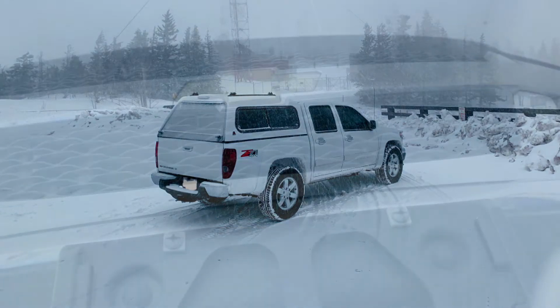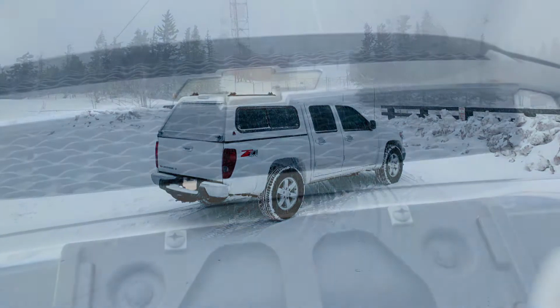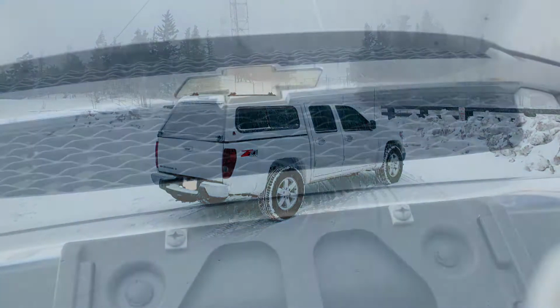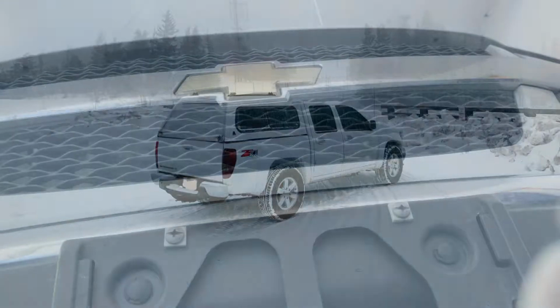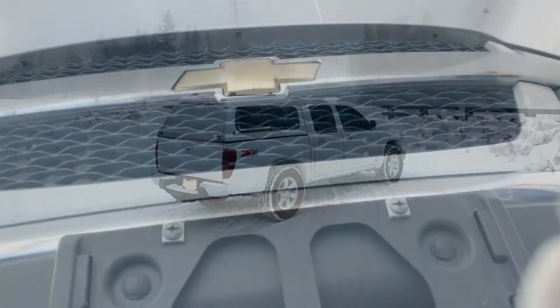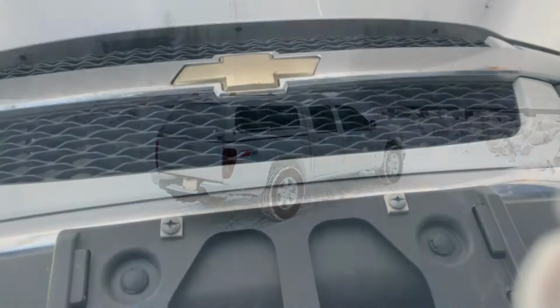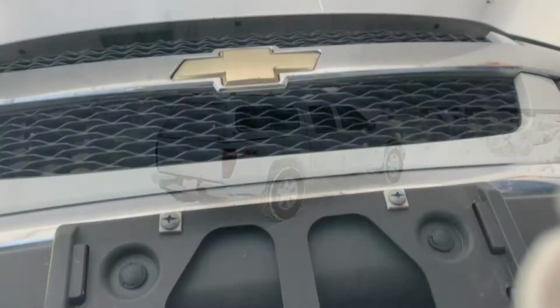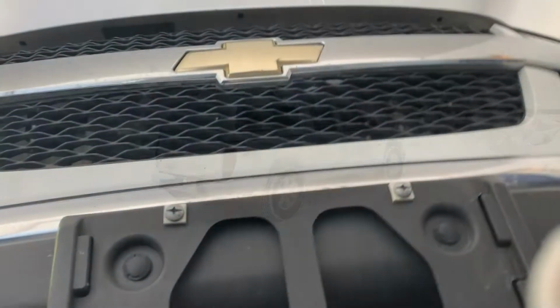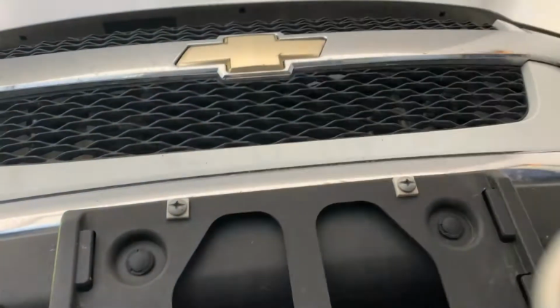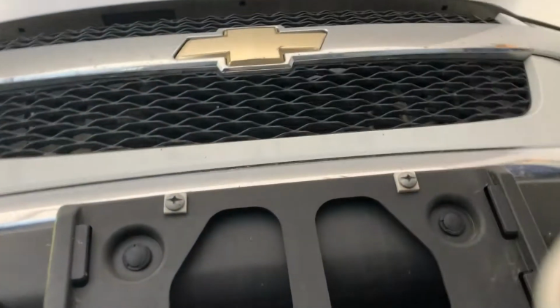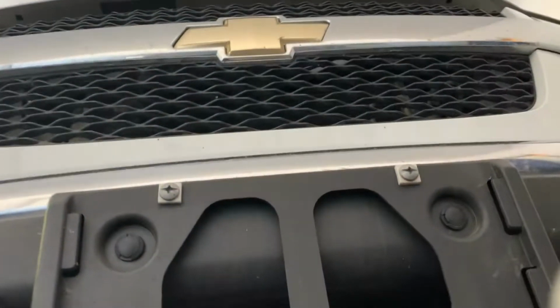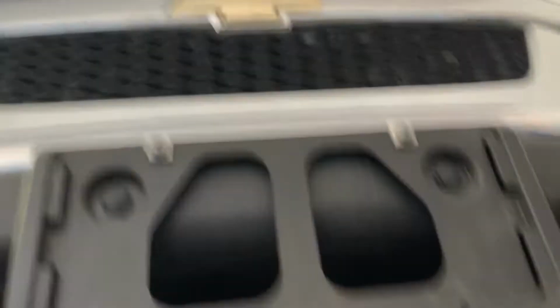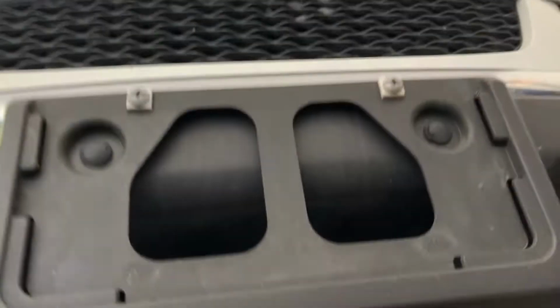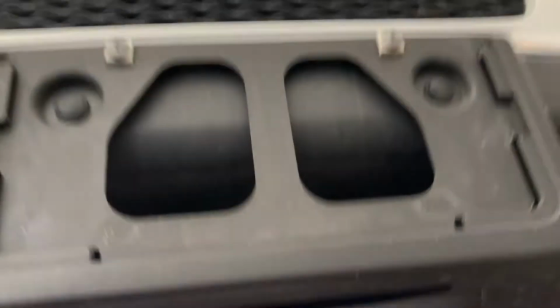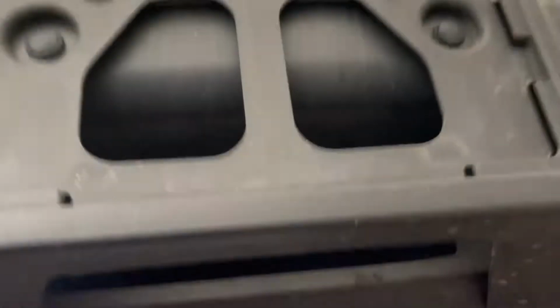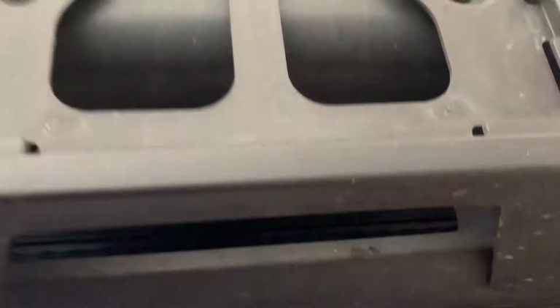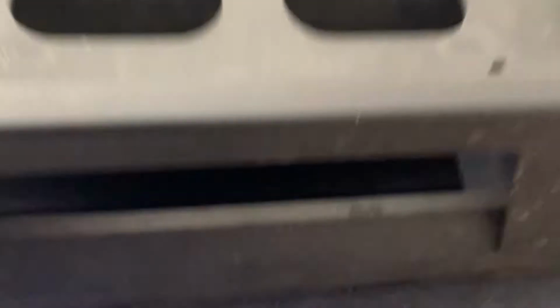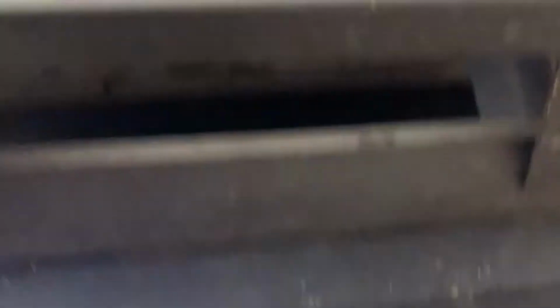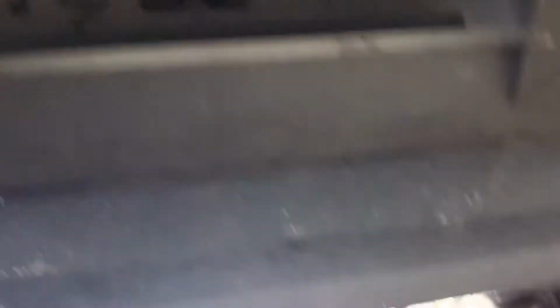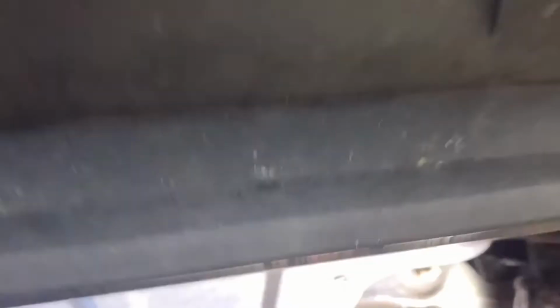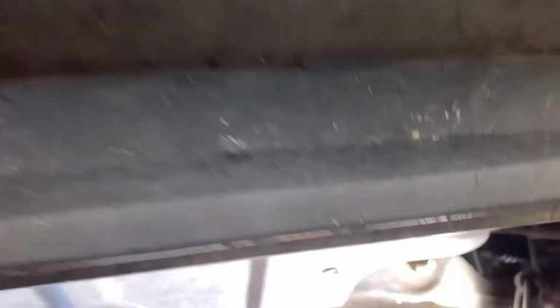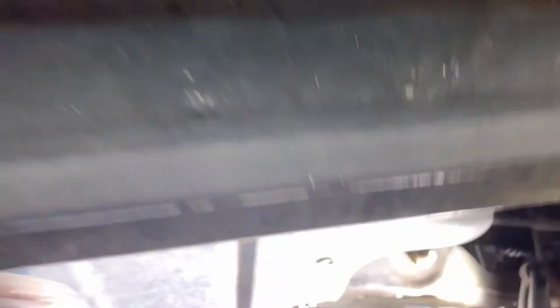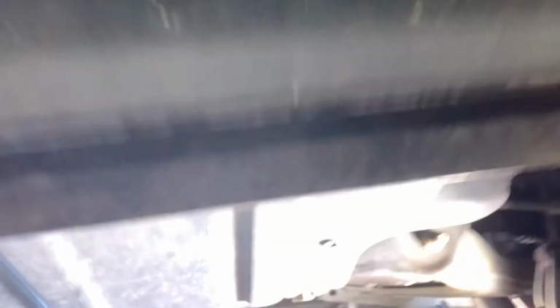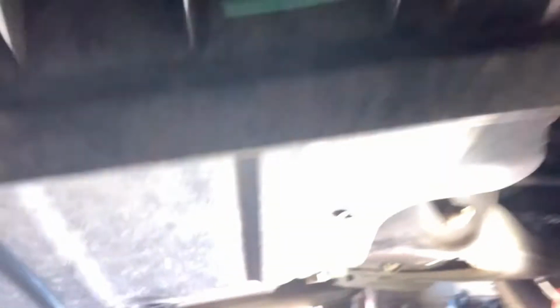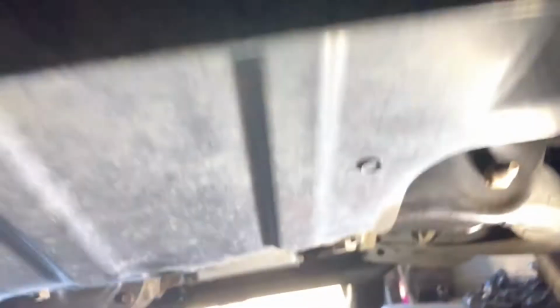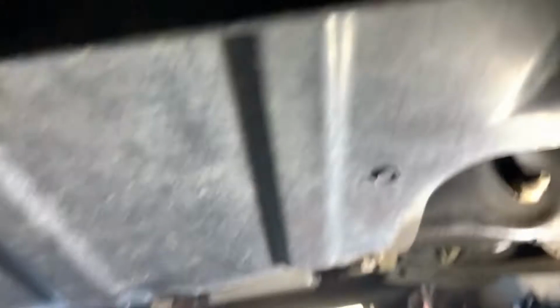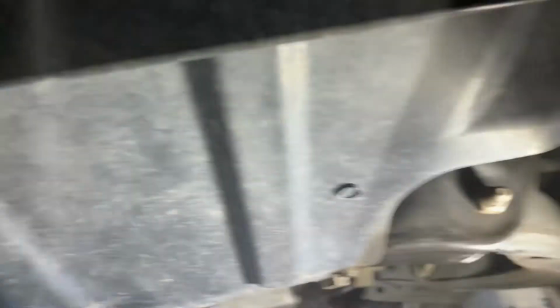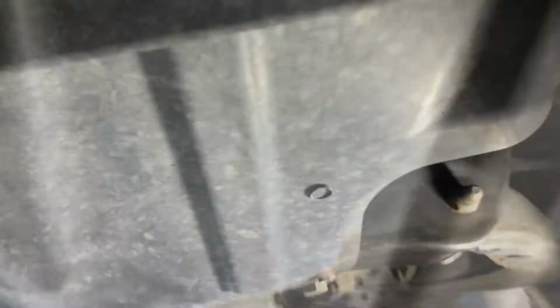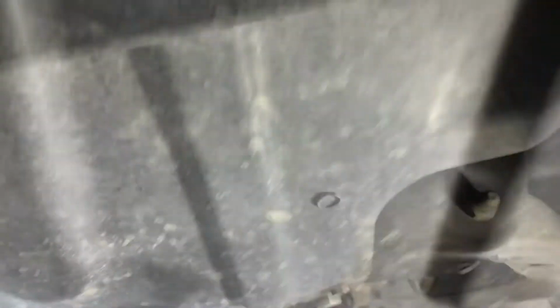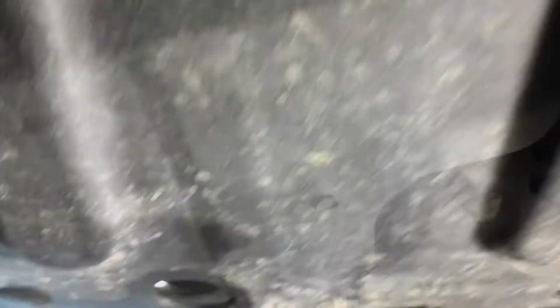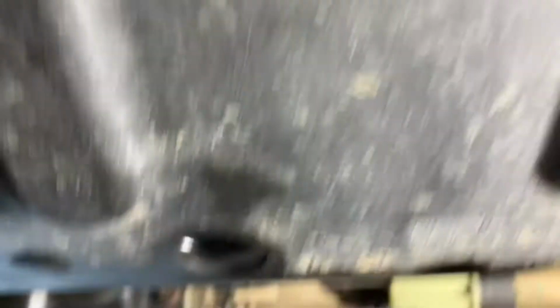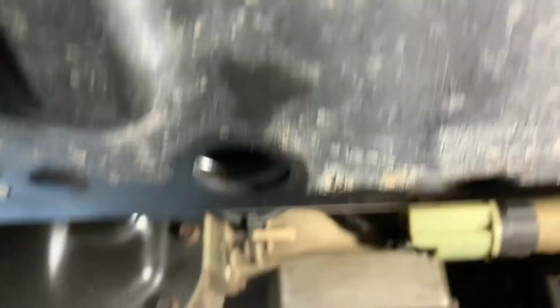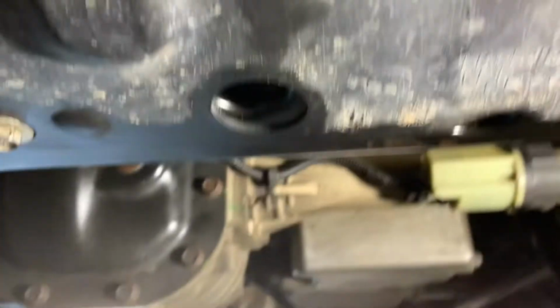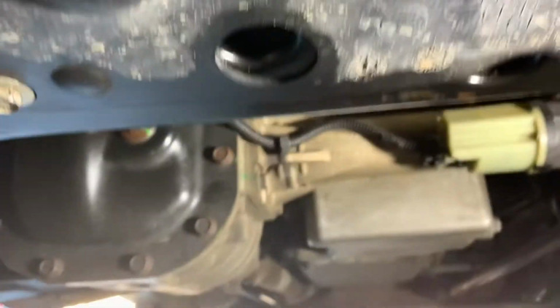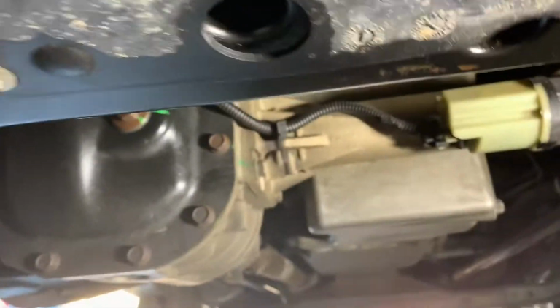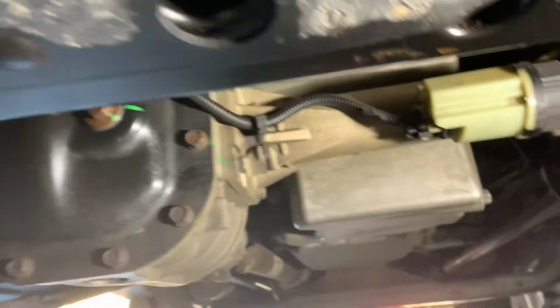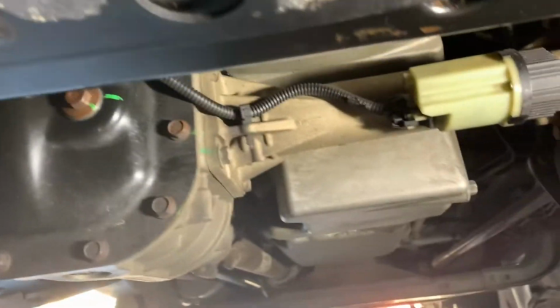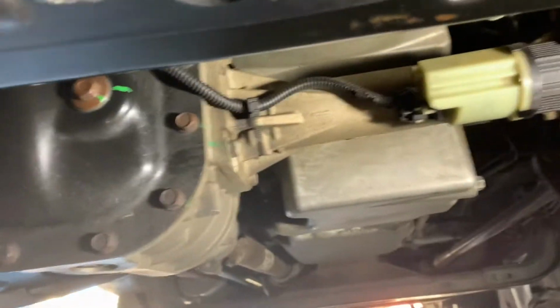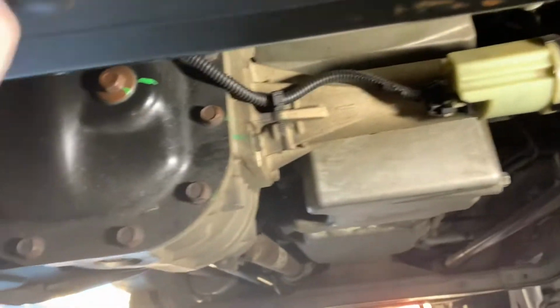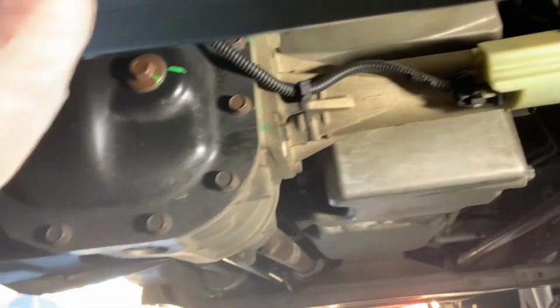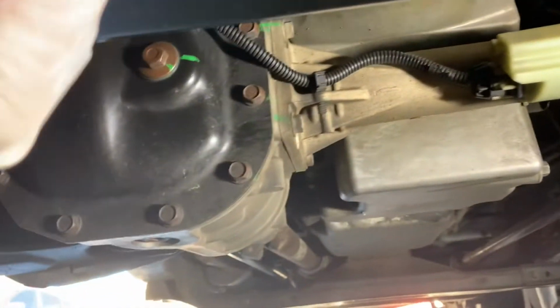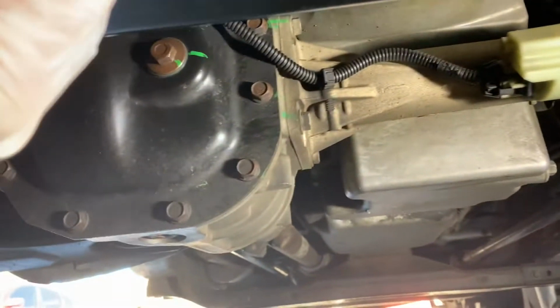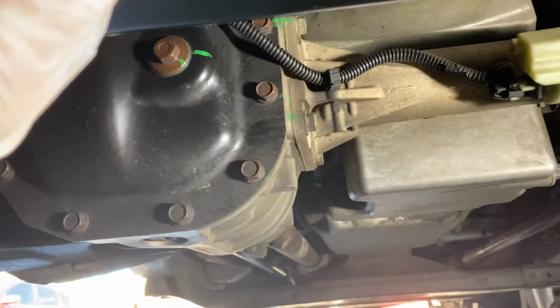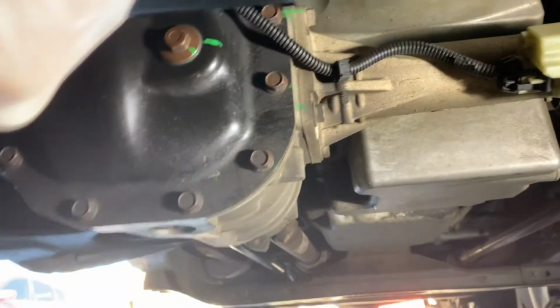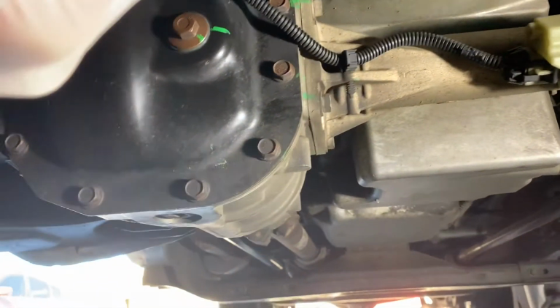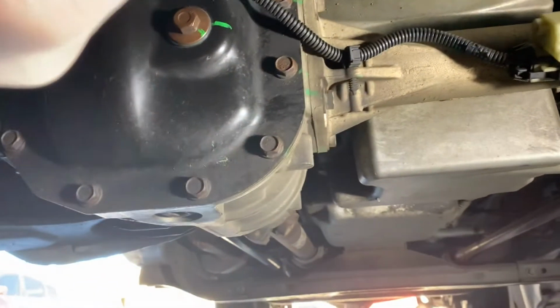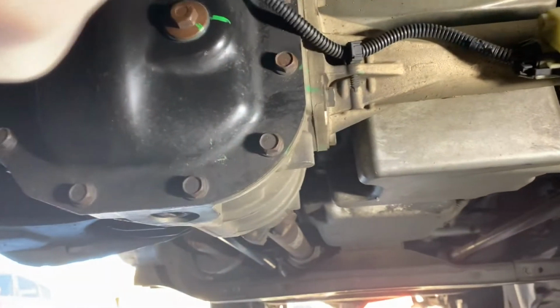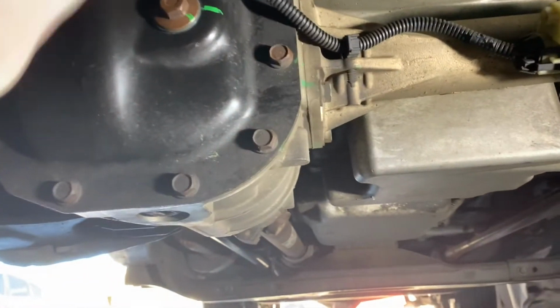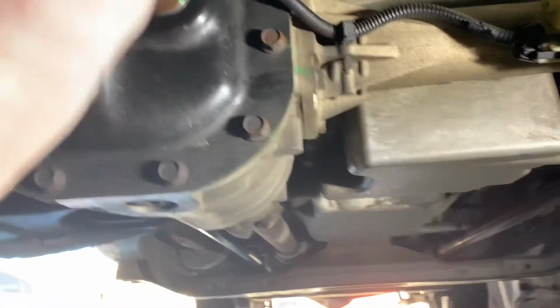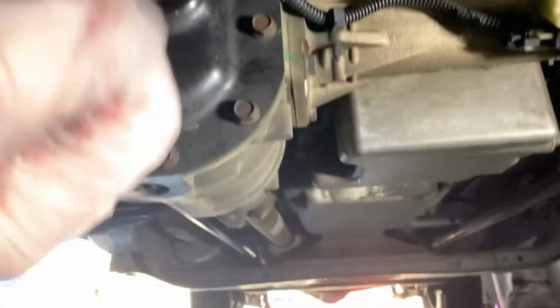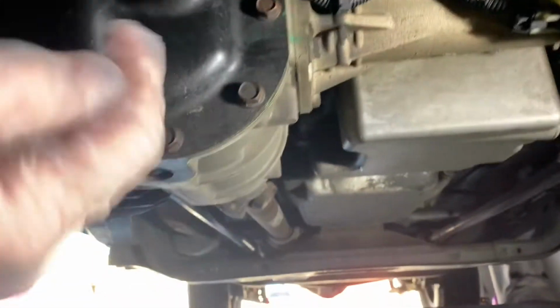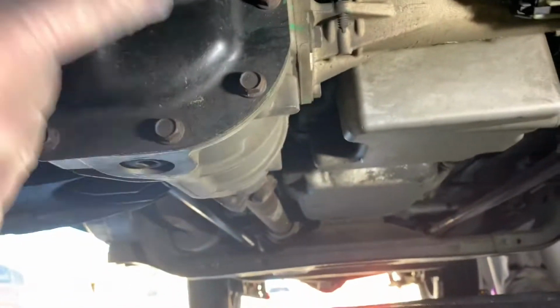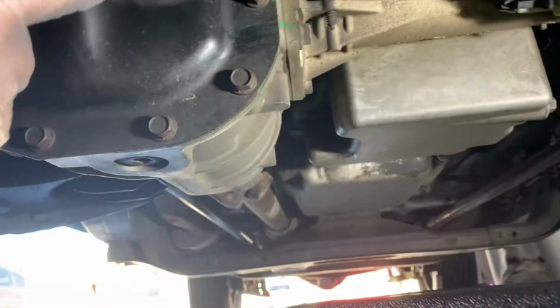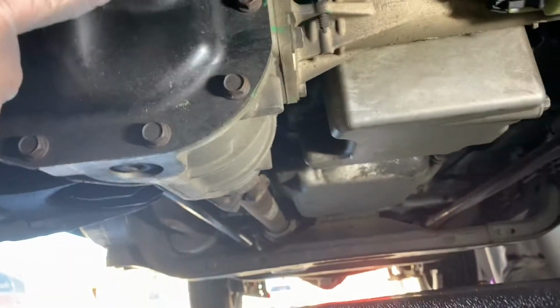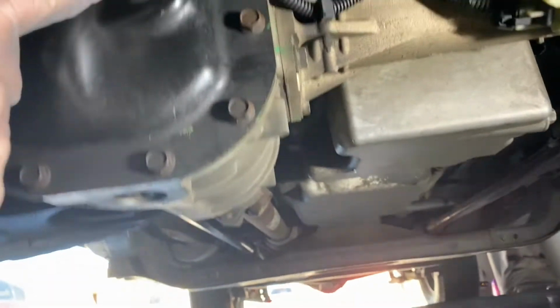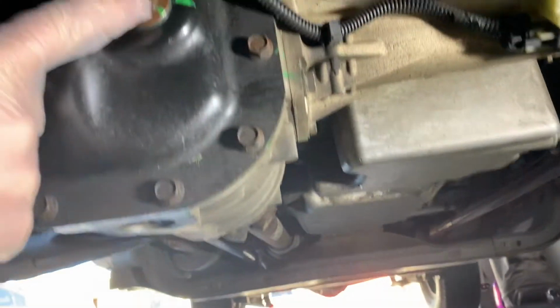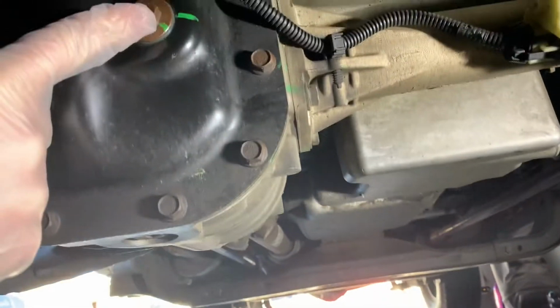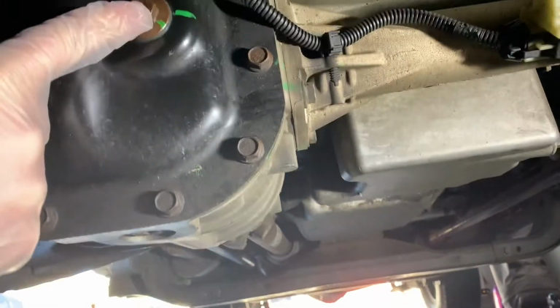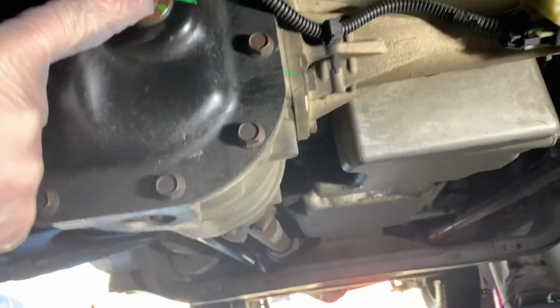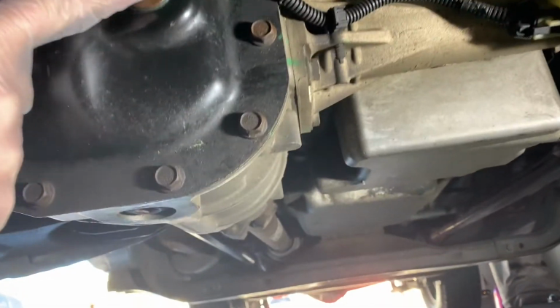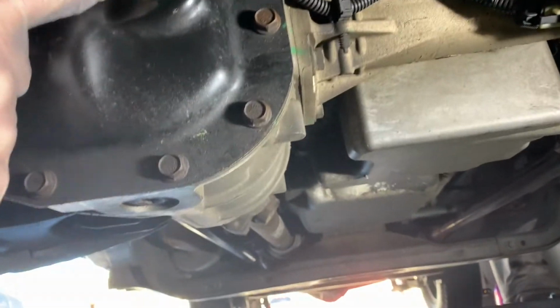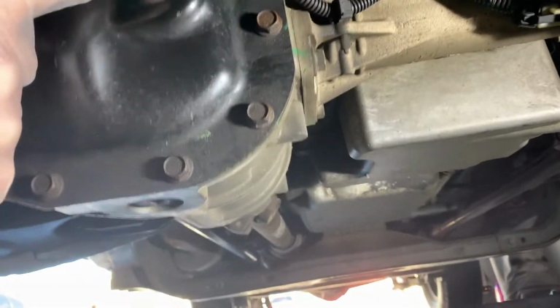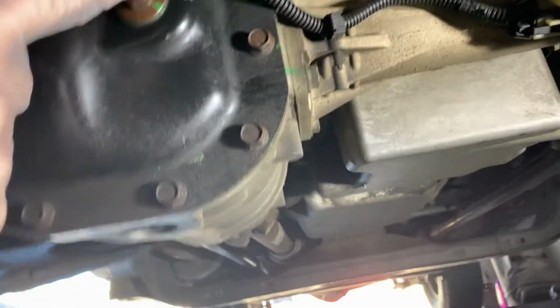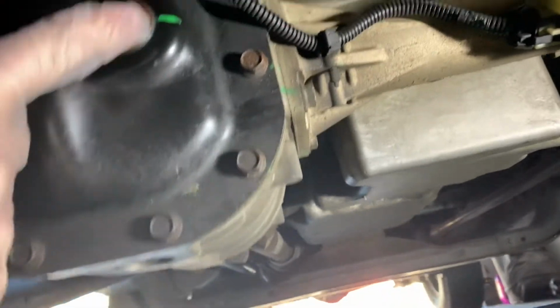Hello and welcome. Let's get started. First, of course, locate your front differential. It's right at the front of the truck, hard to miss.